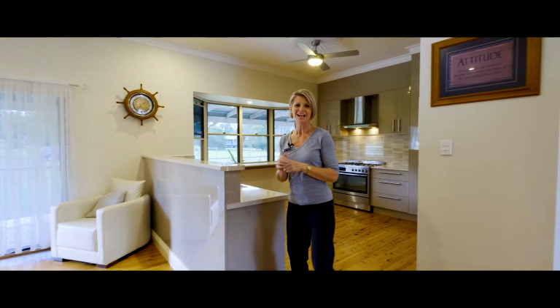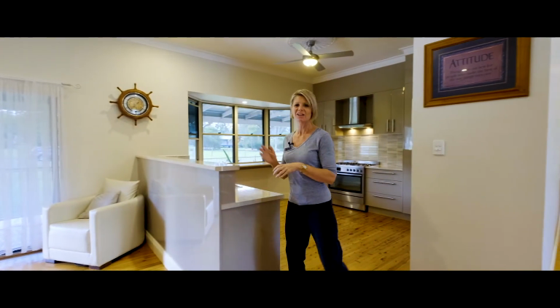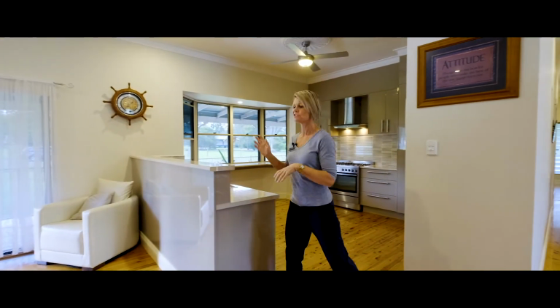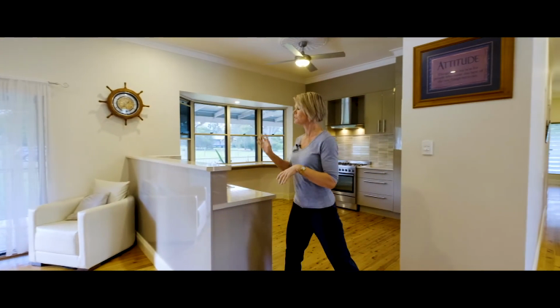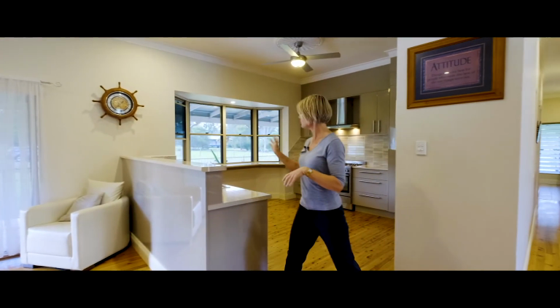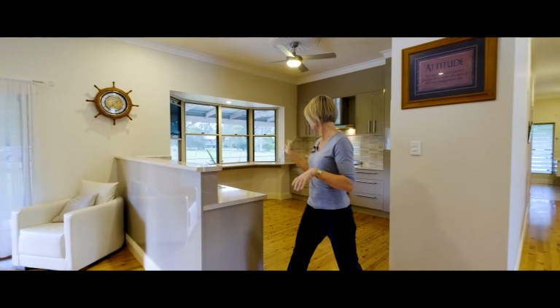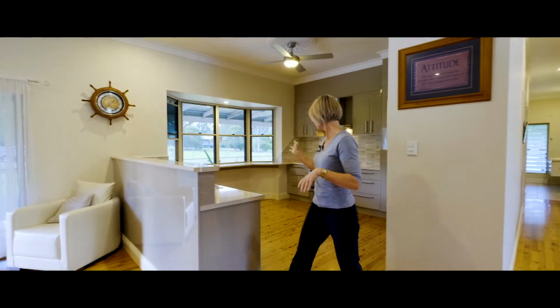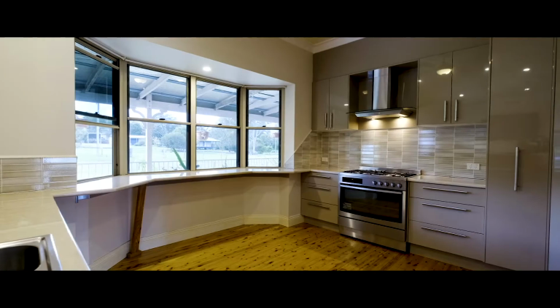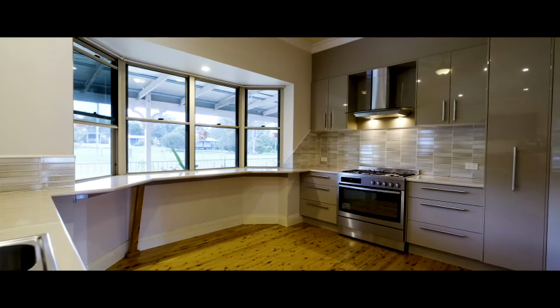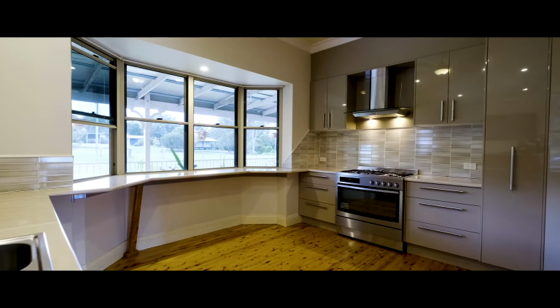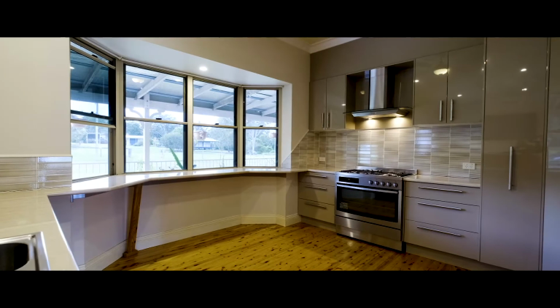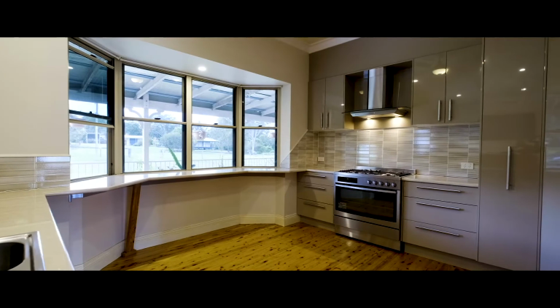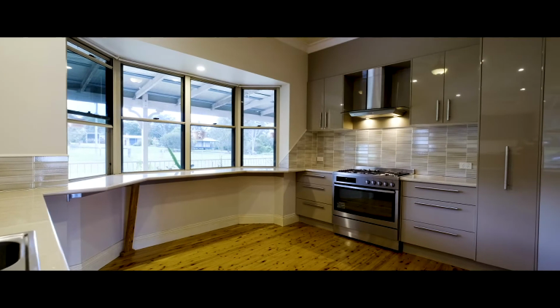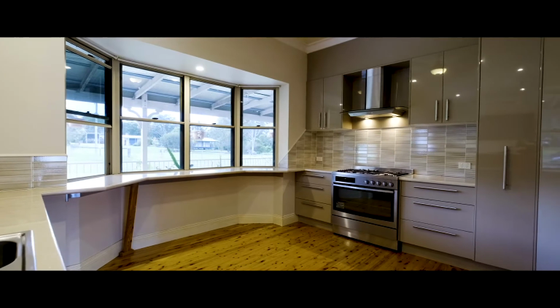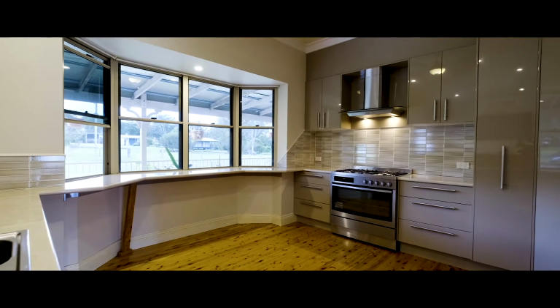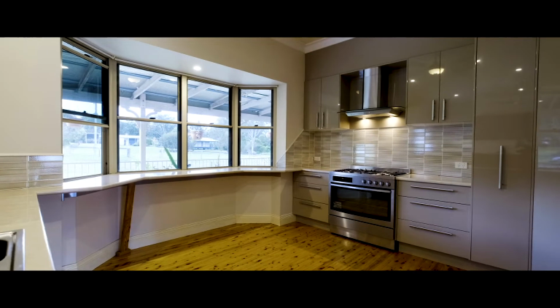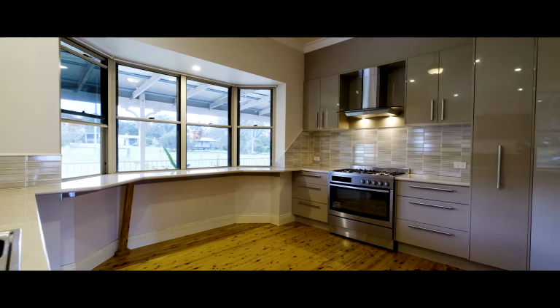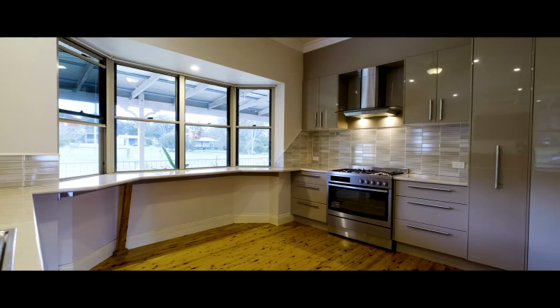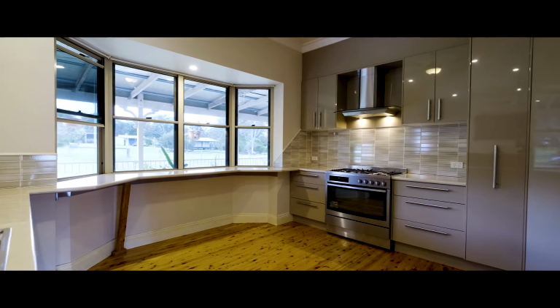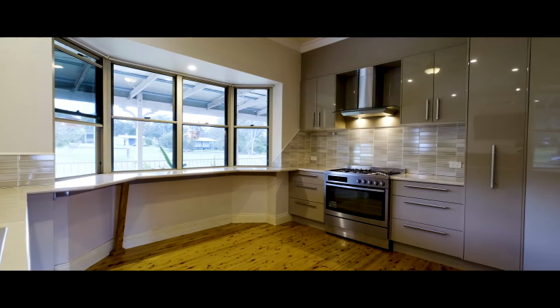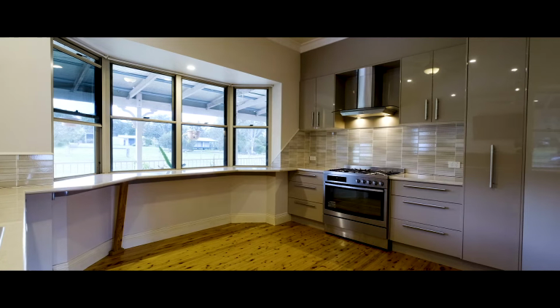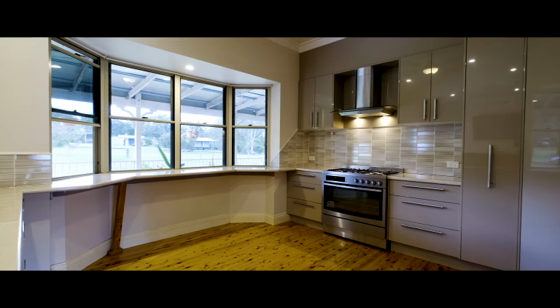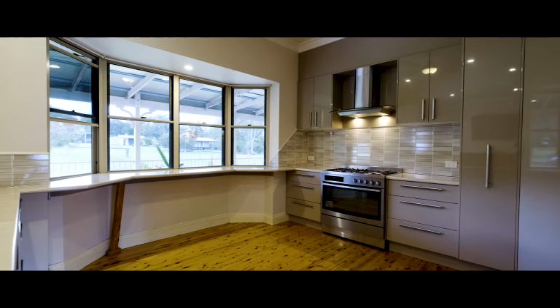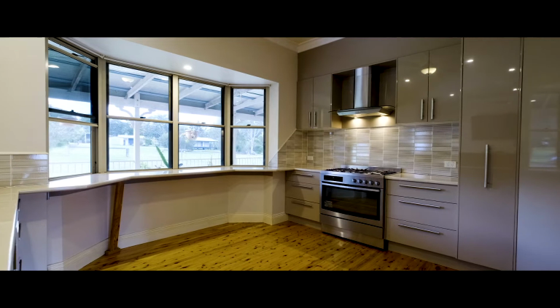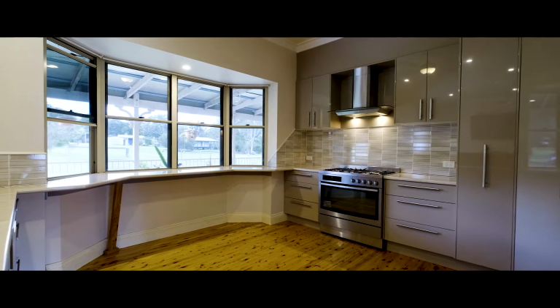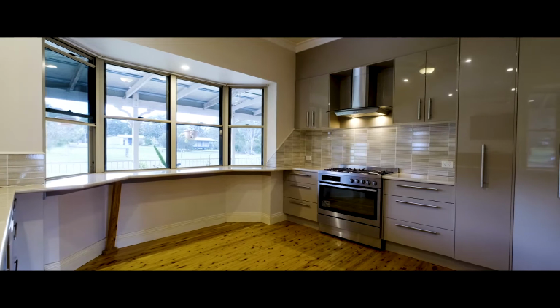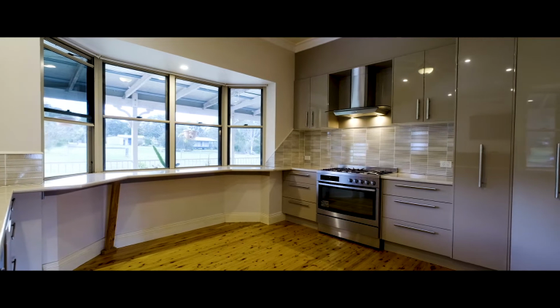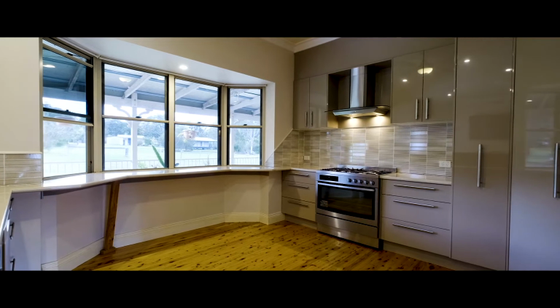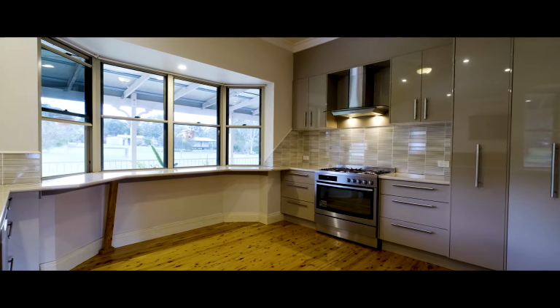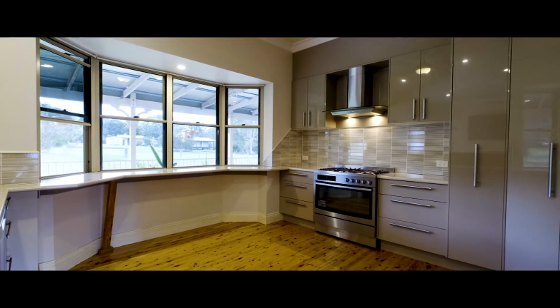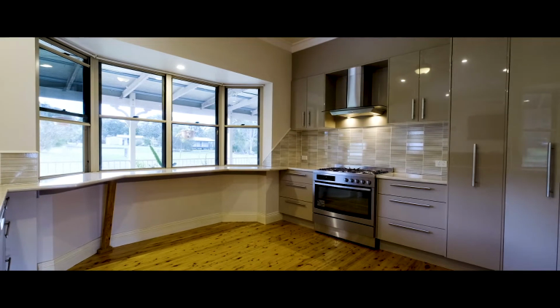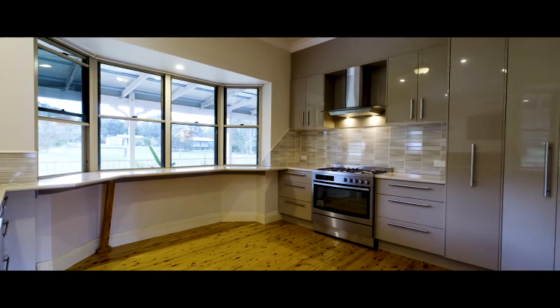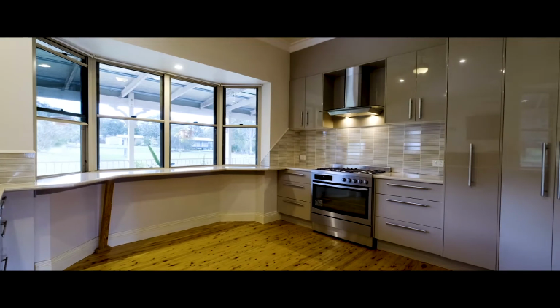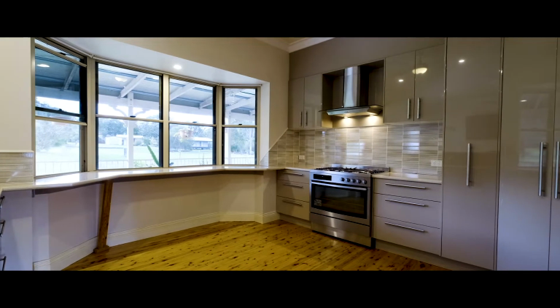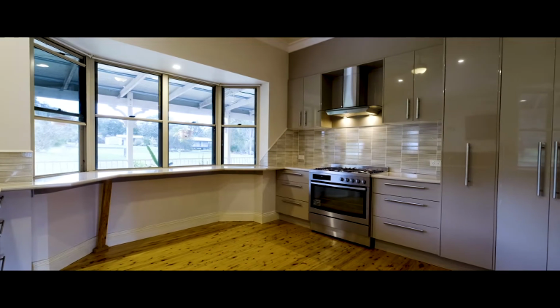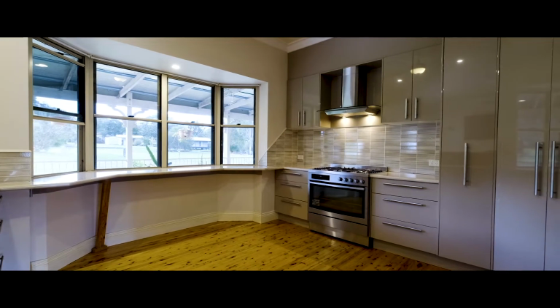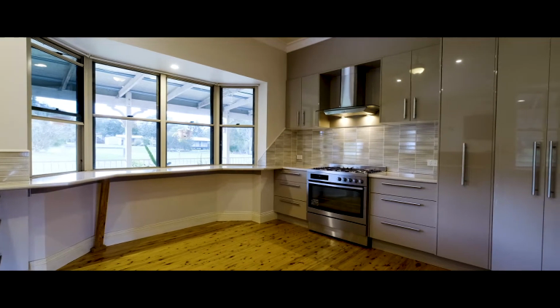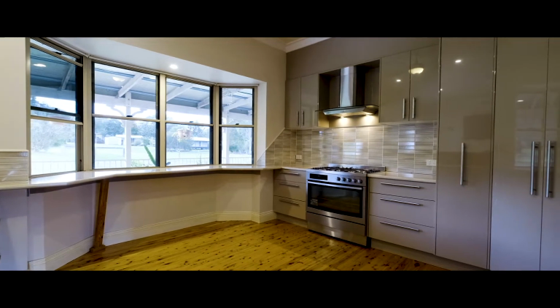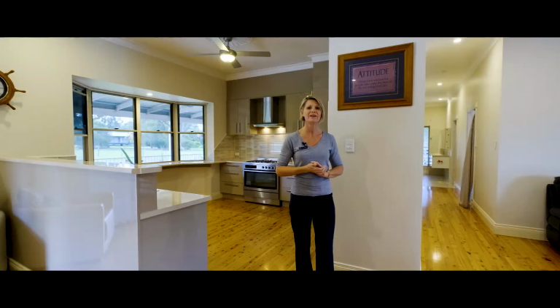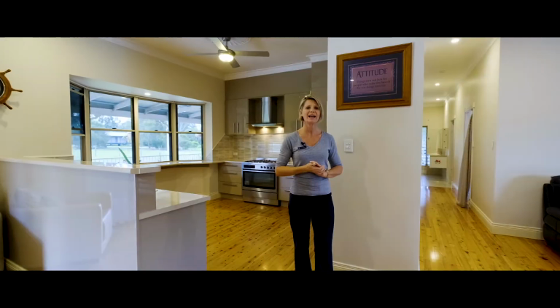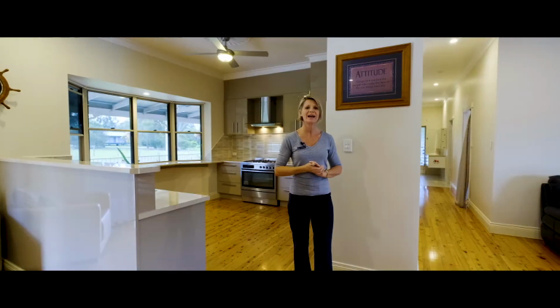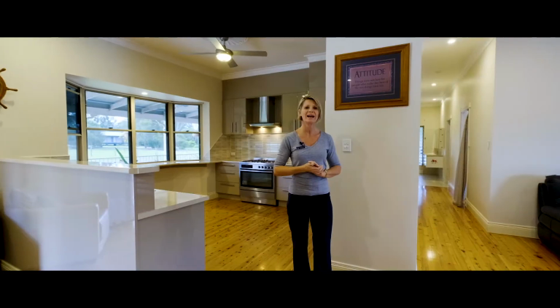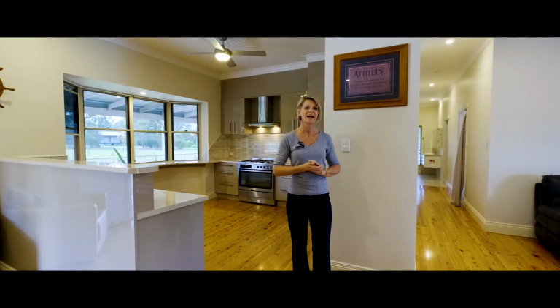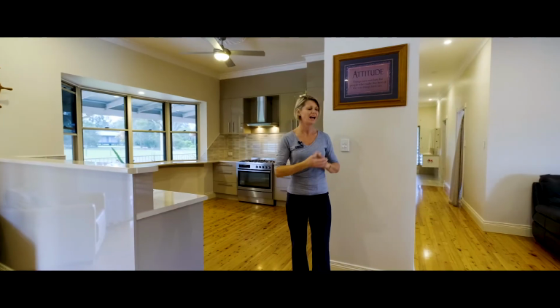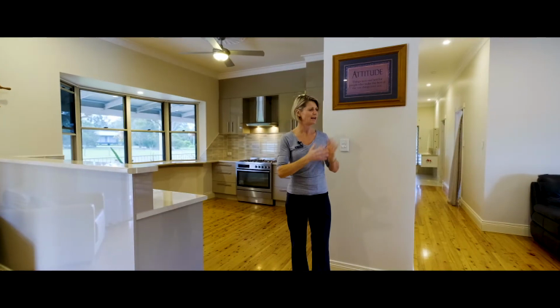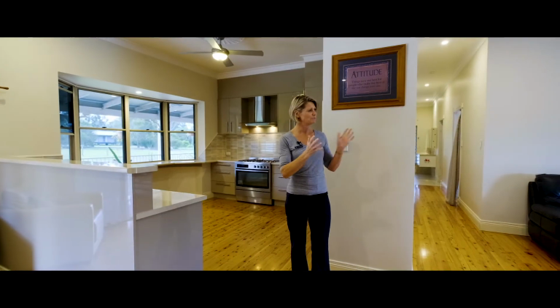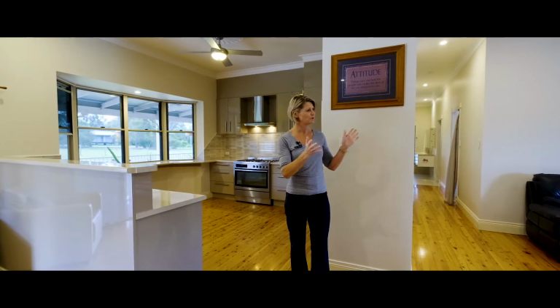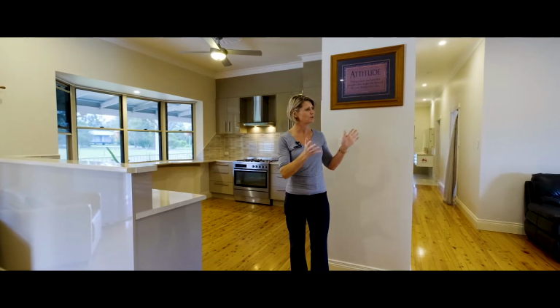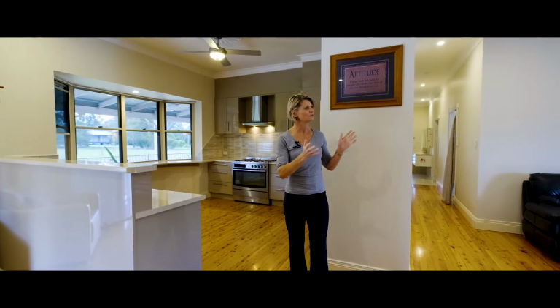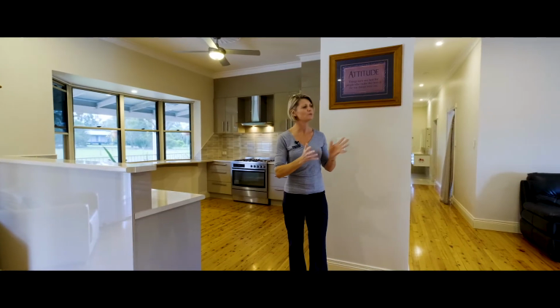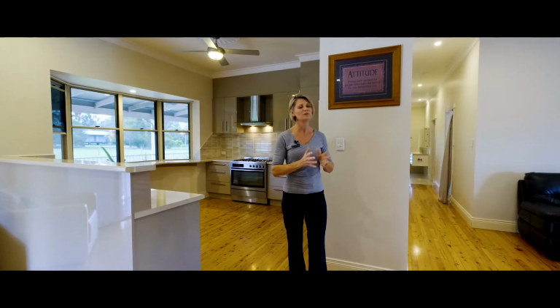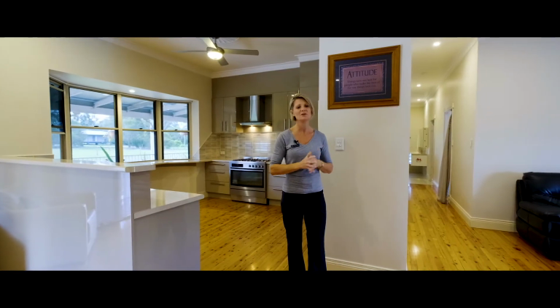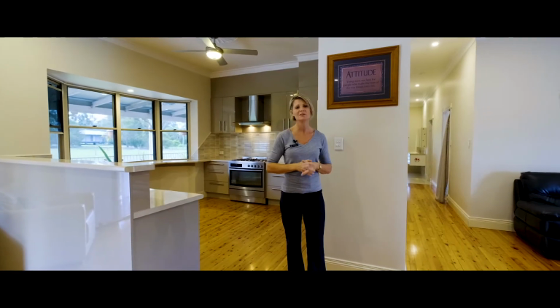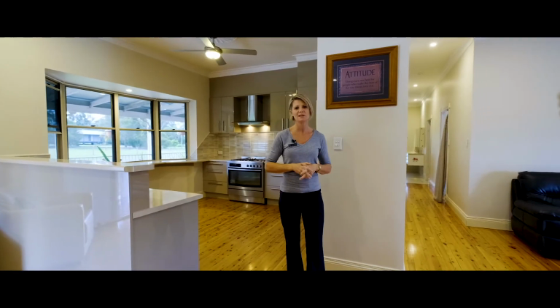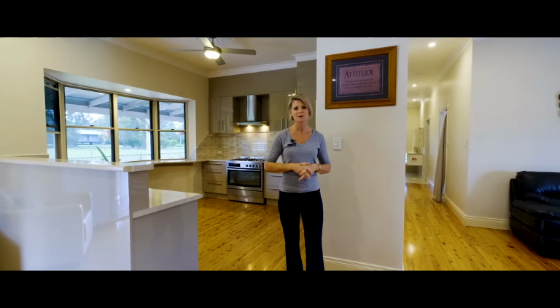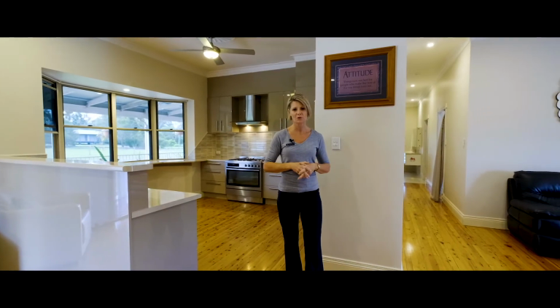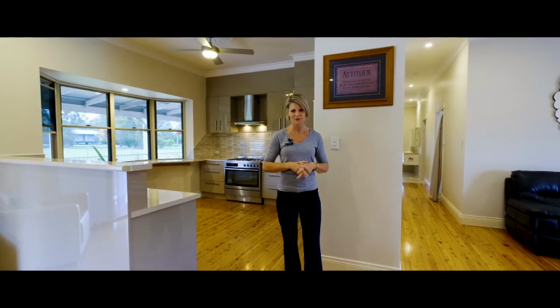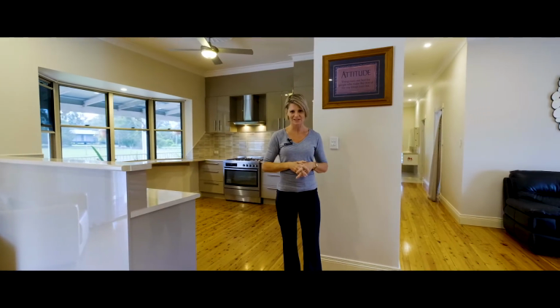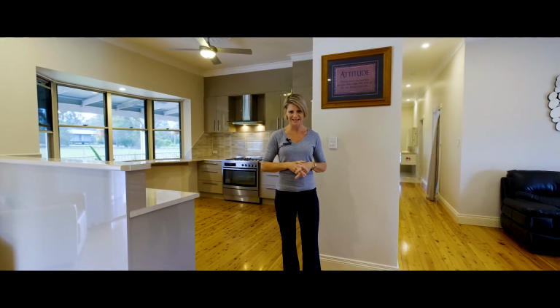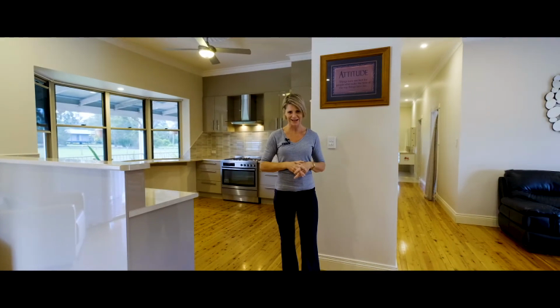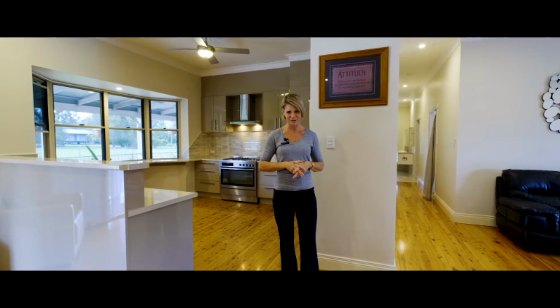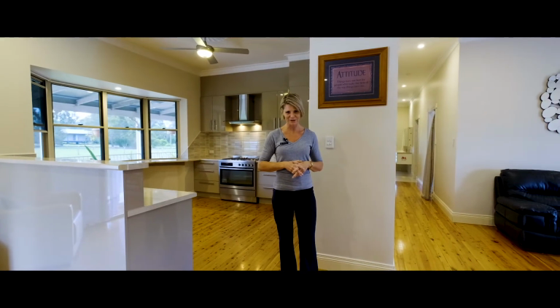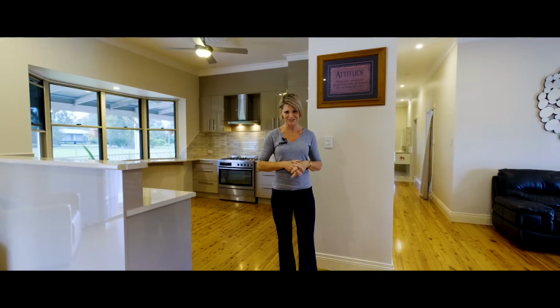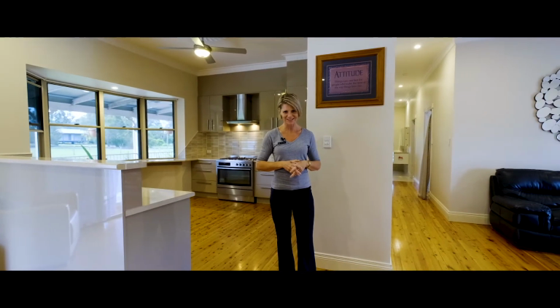The showpiece kitchen behind me features gas cooking, a separate living area, and beautiful views across the acreage.